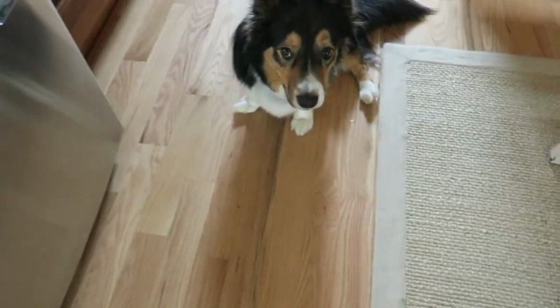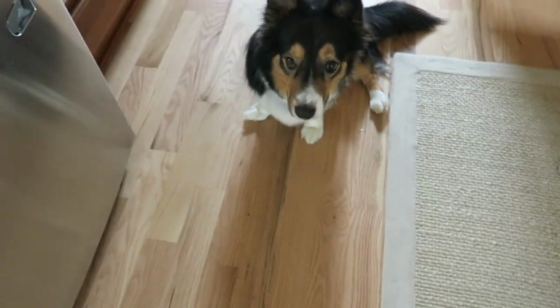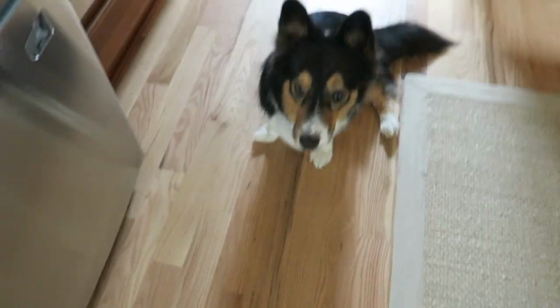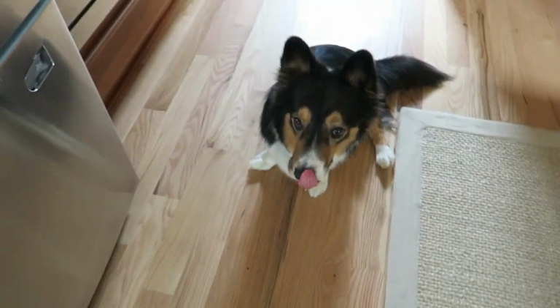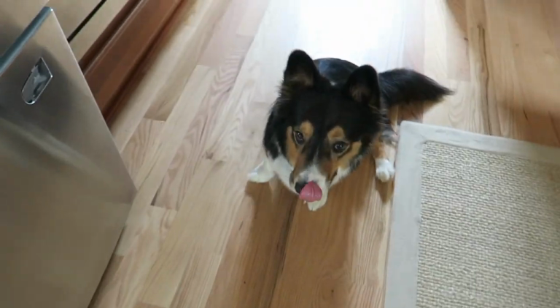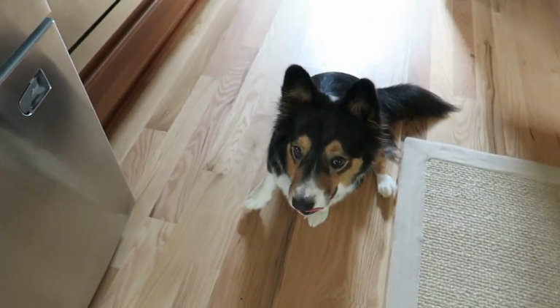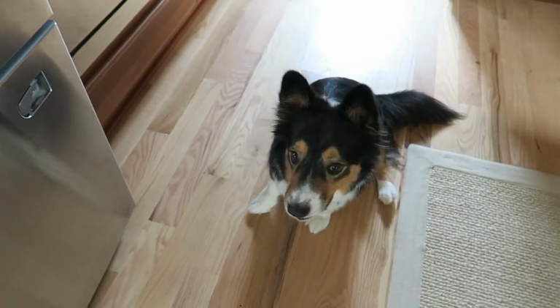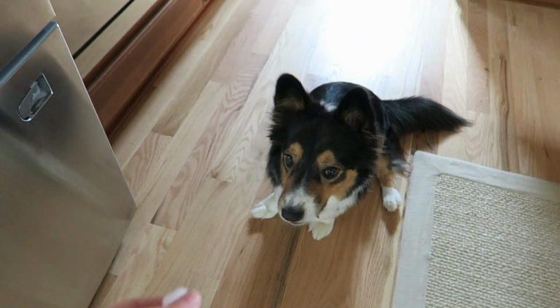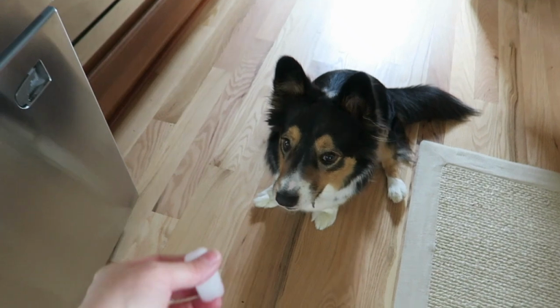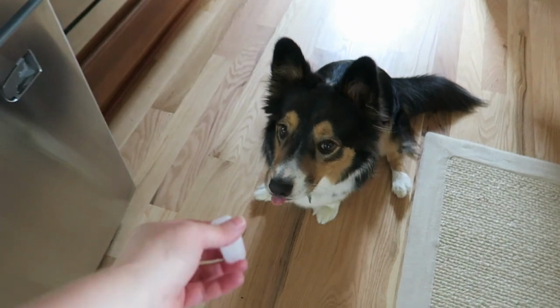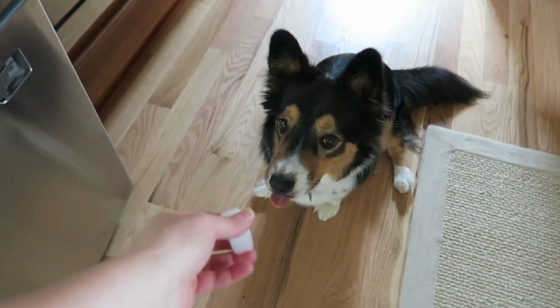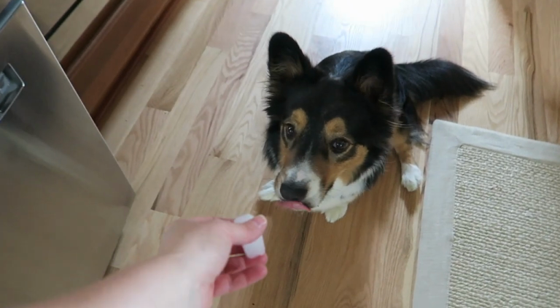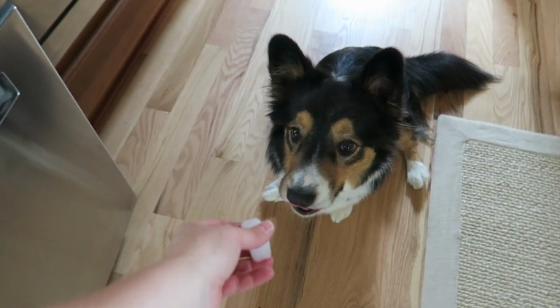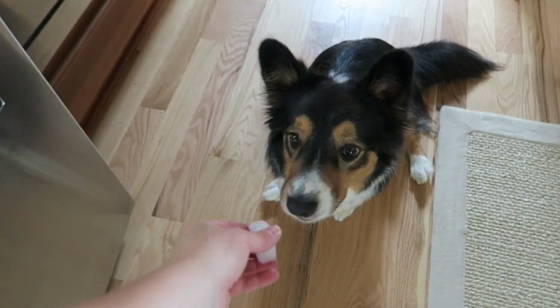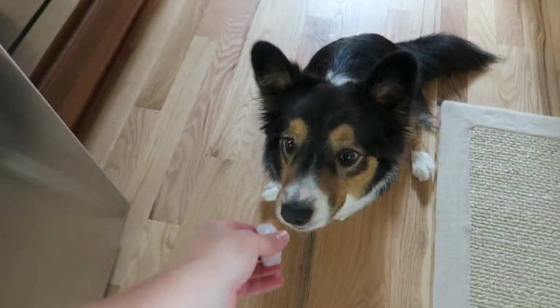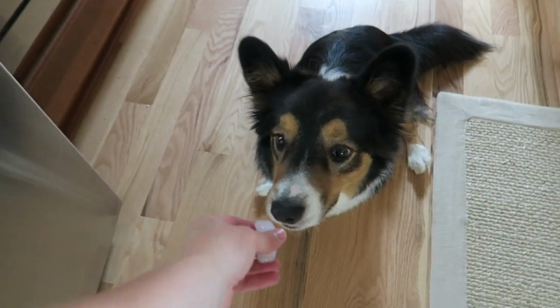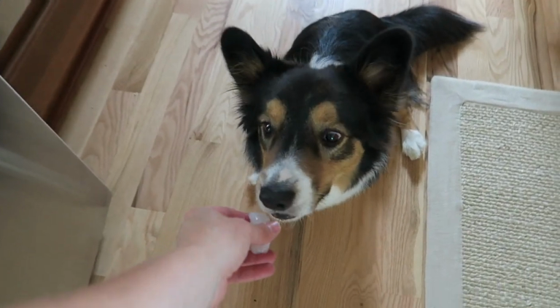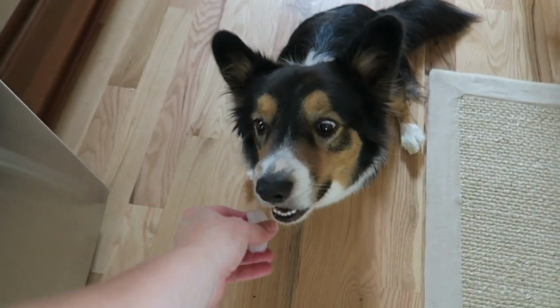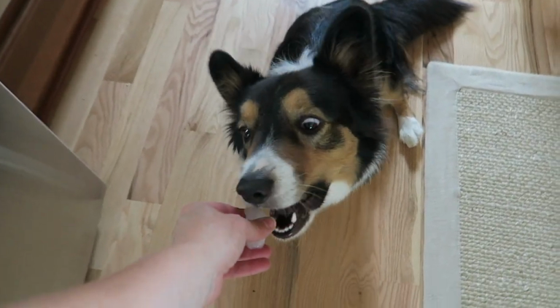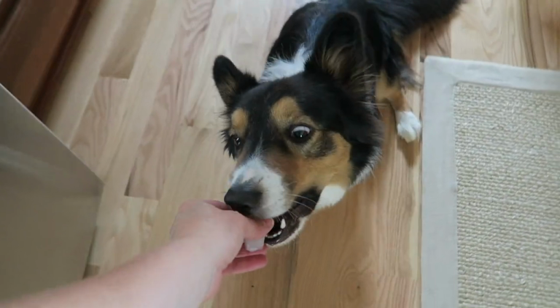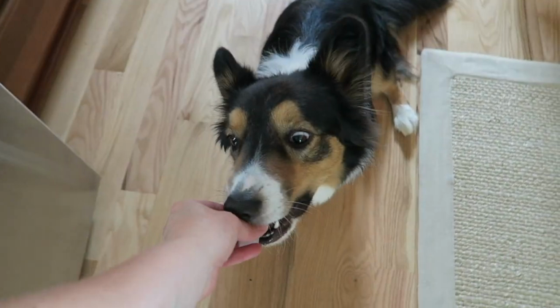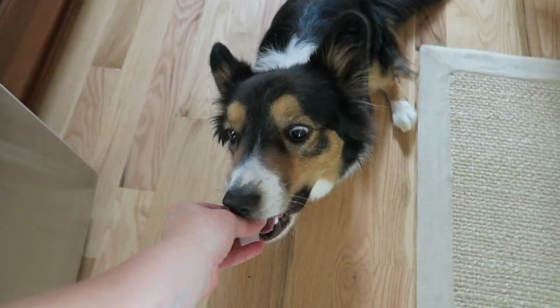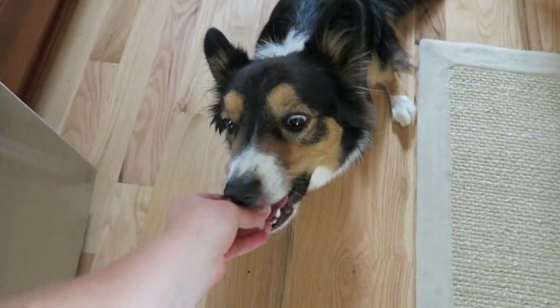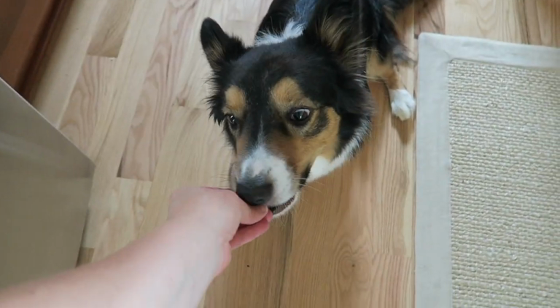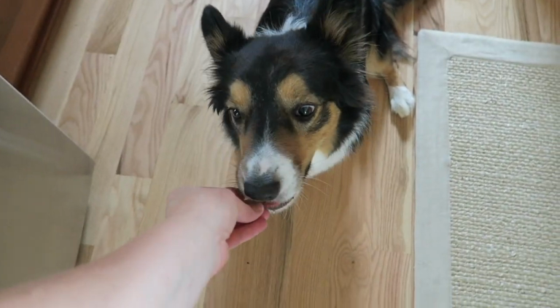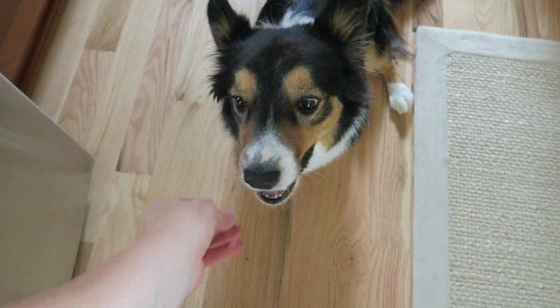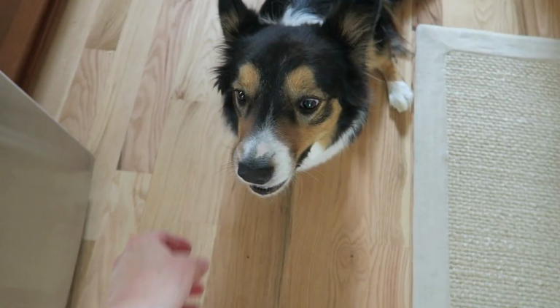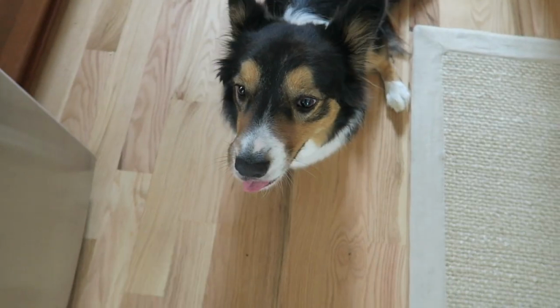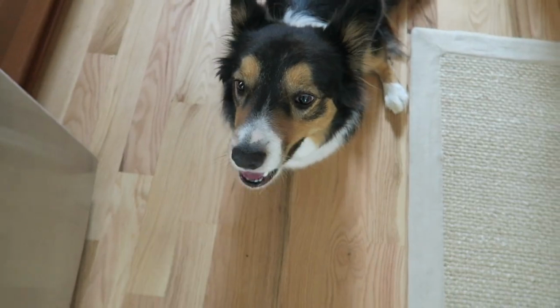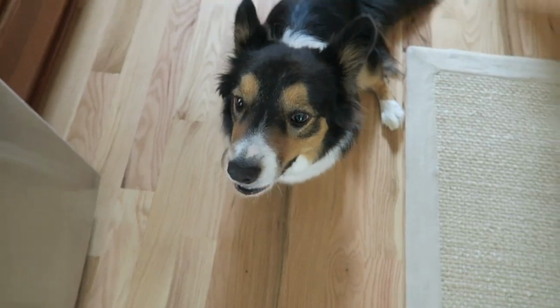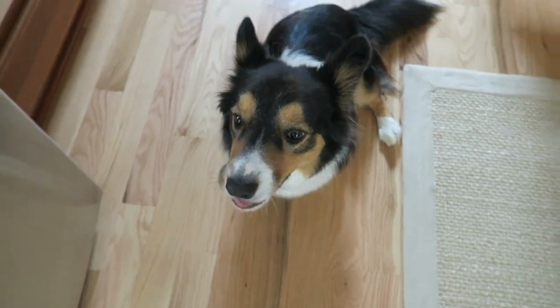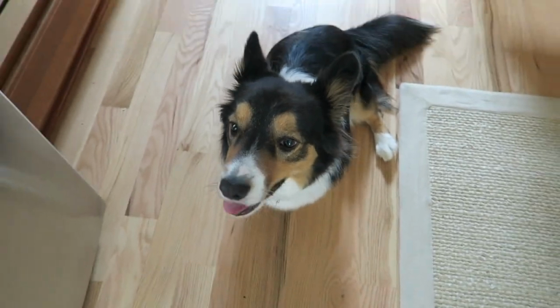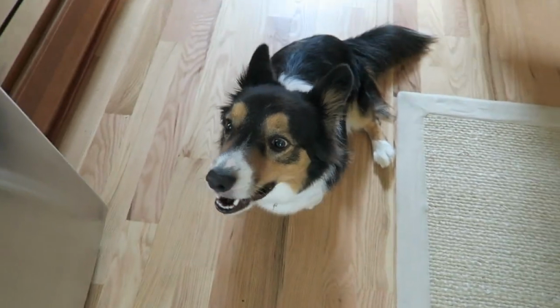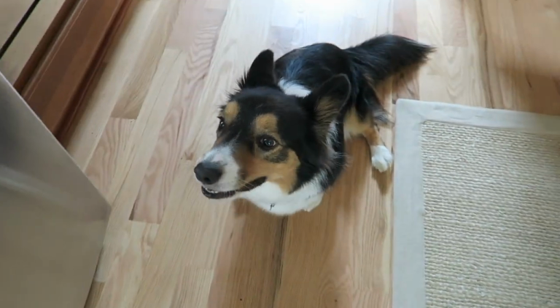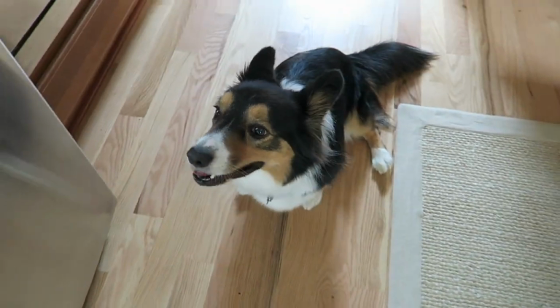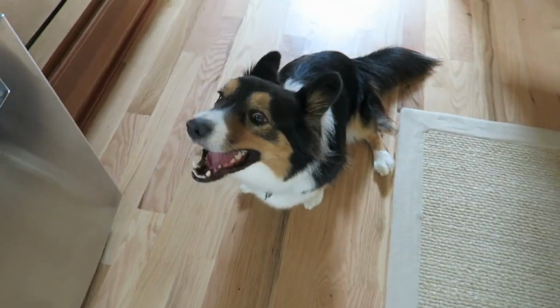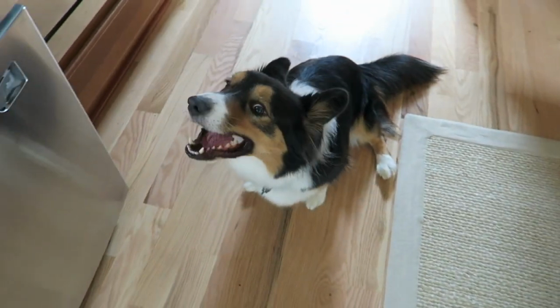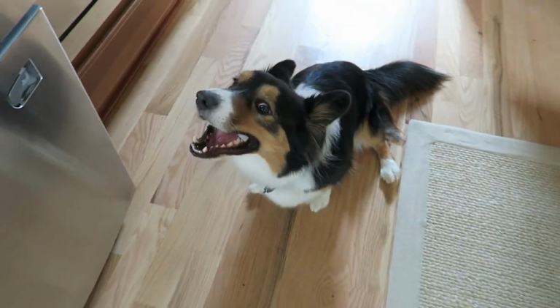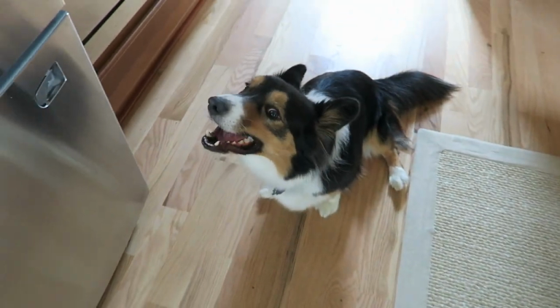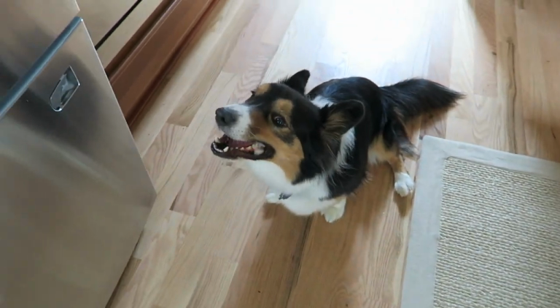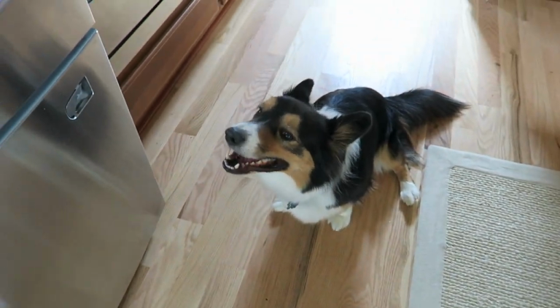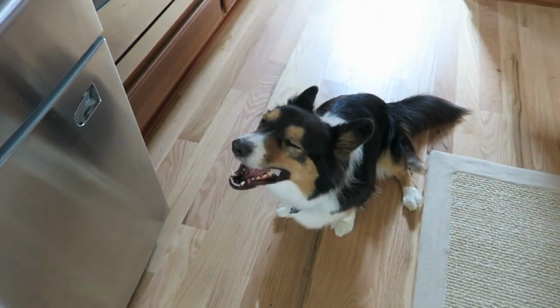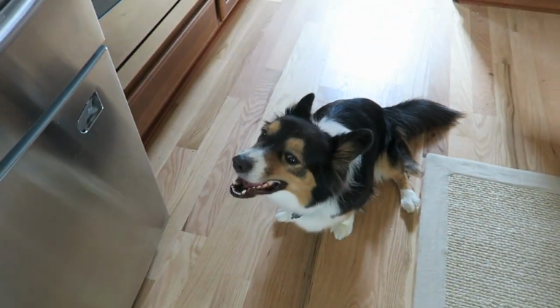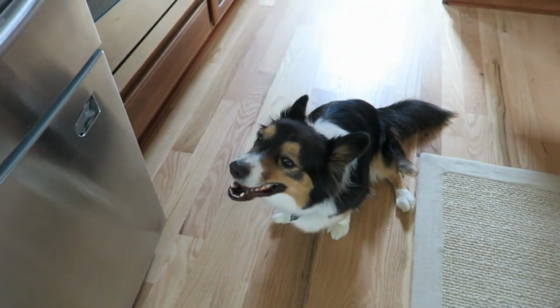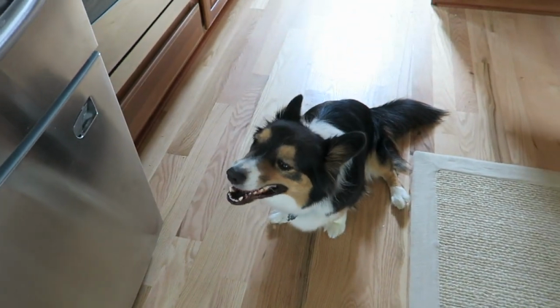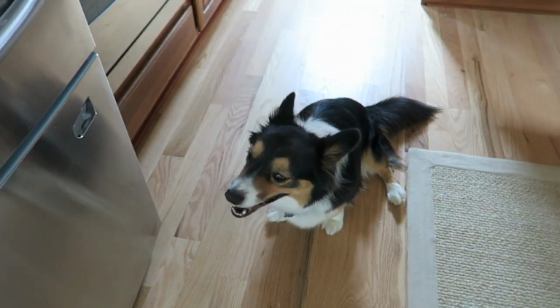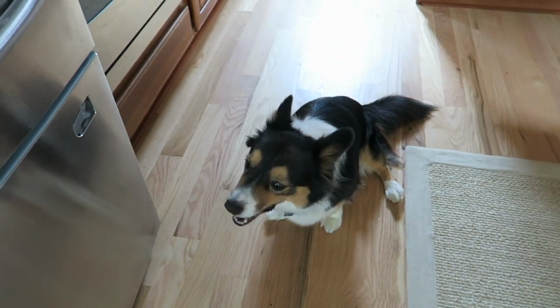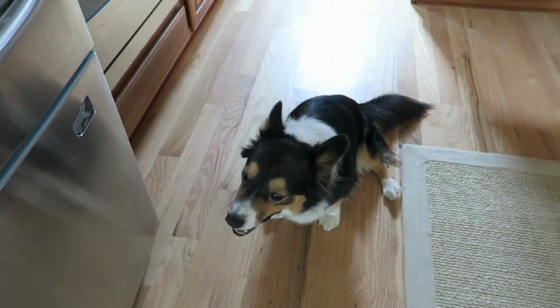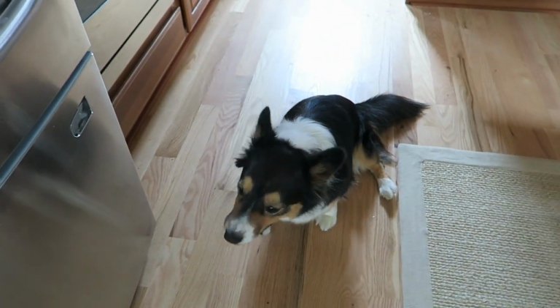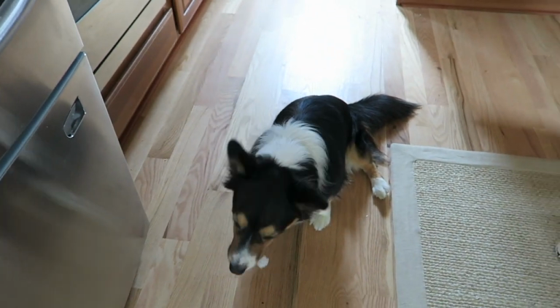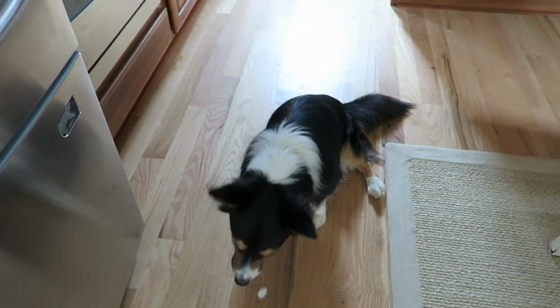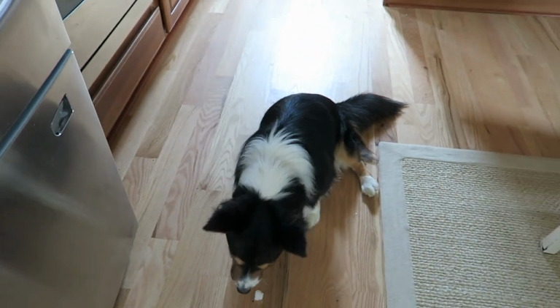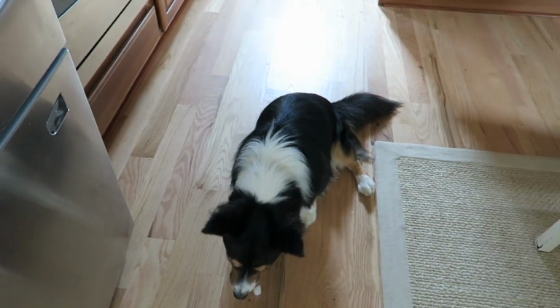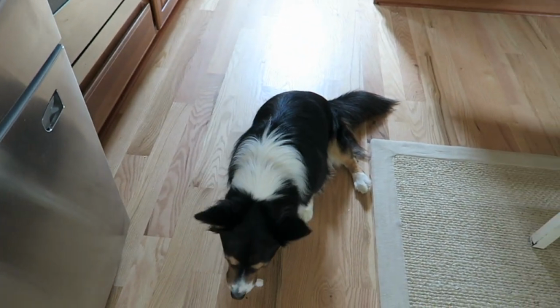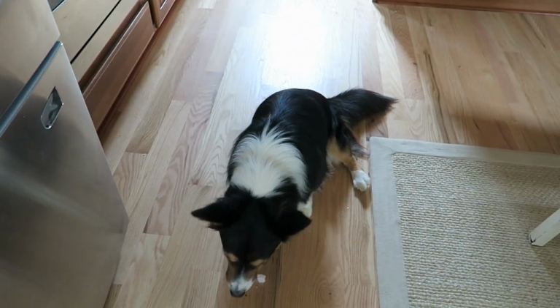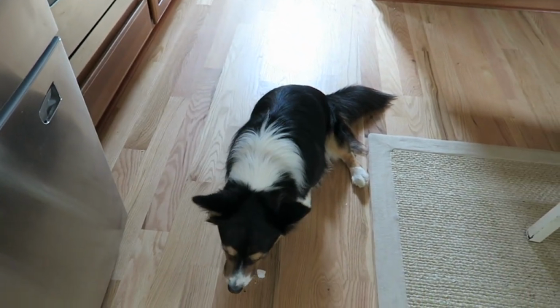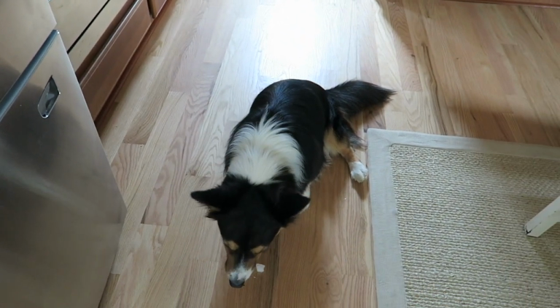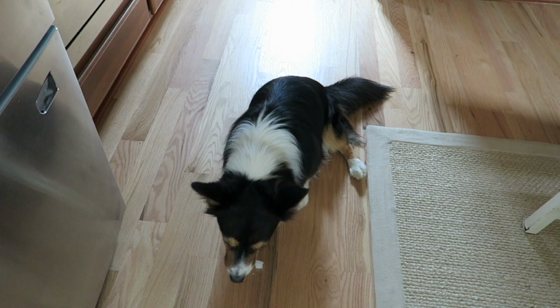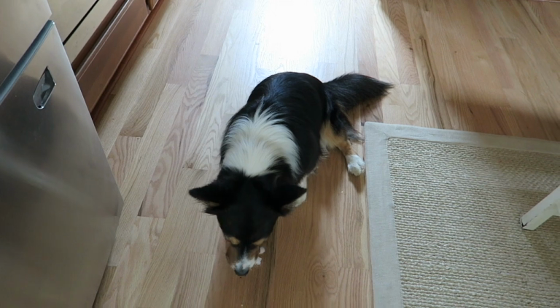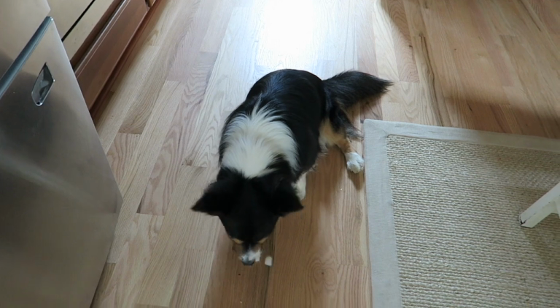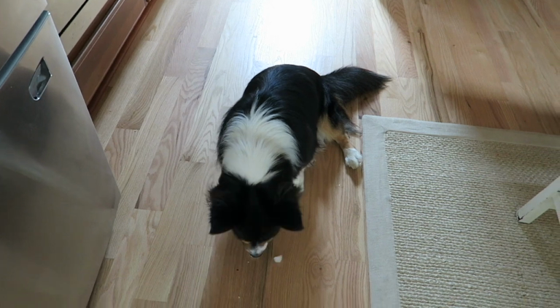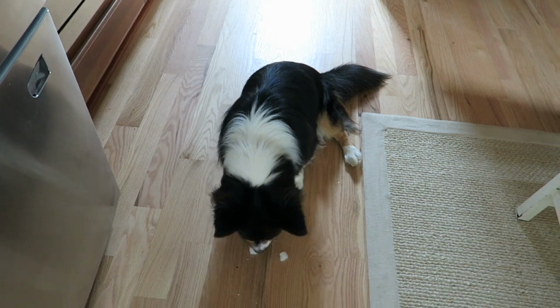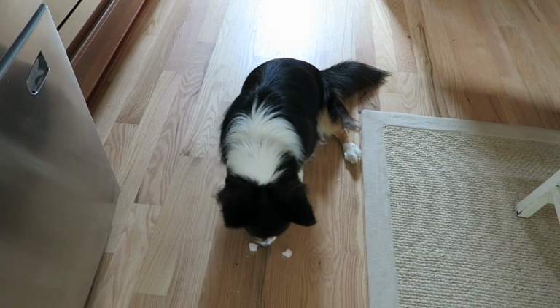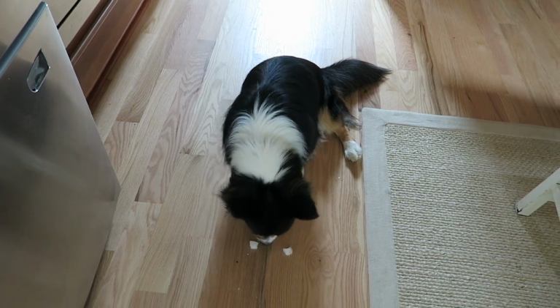I think he's scared of the camera. Don't drop it. Oh man.